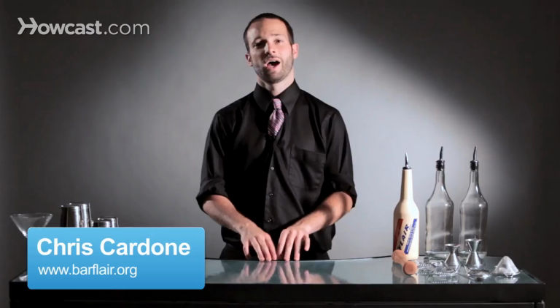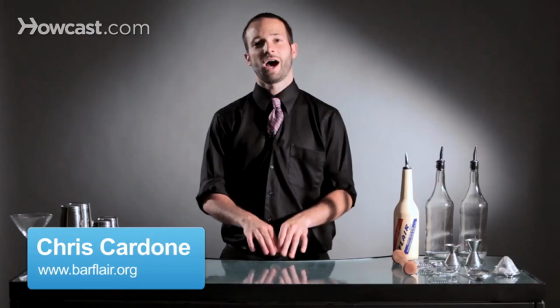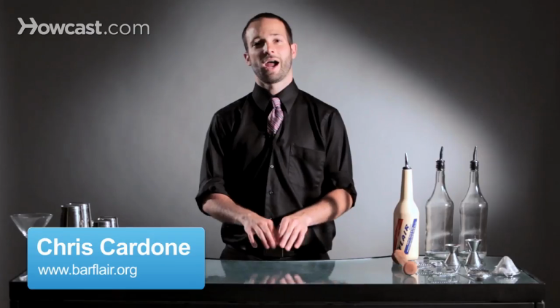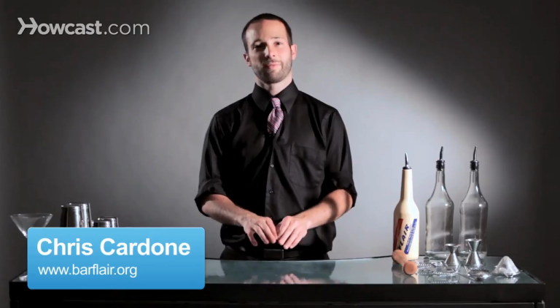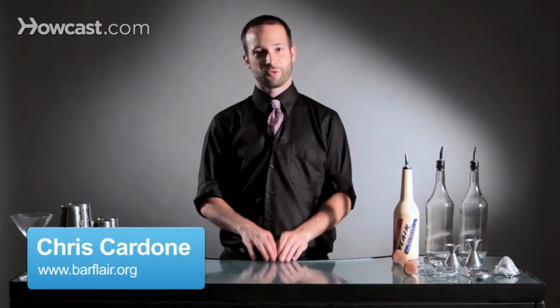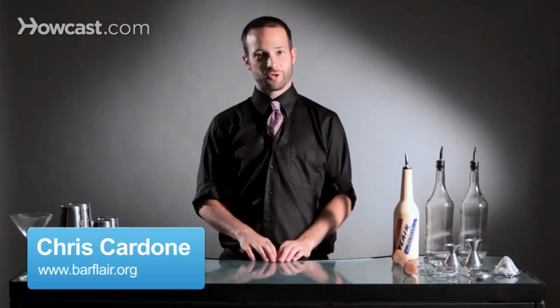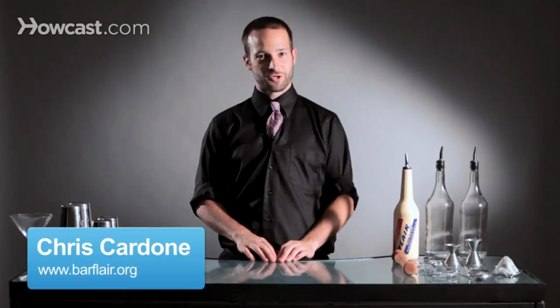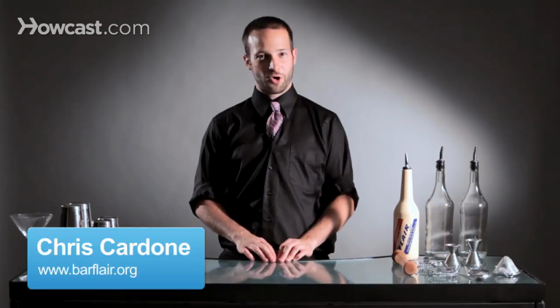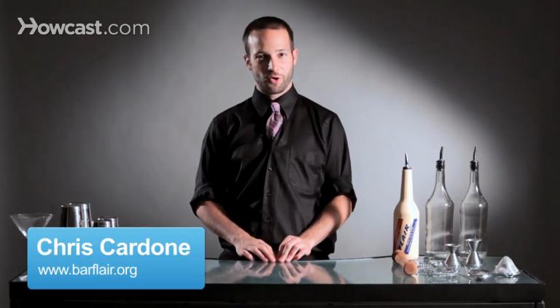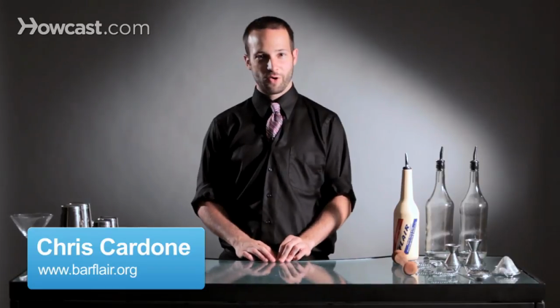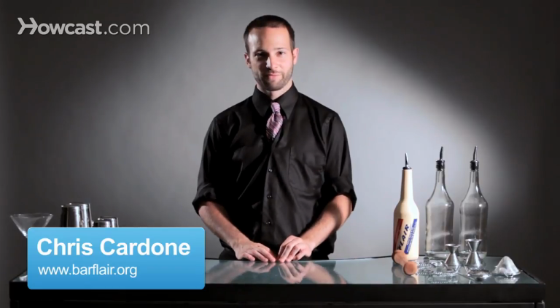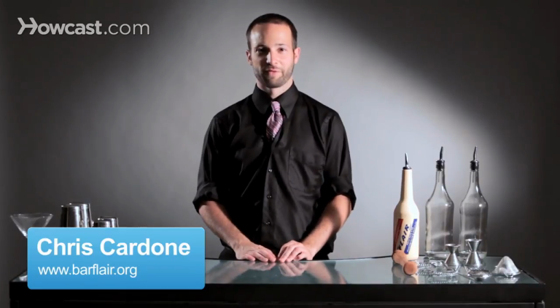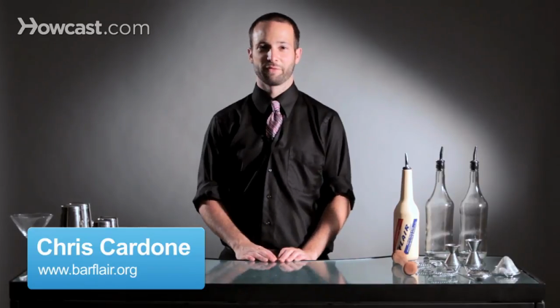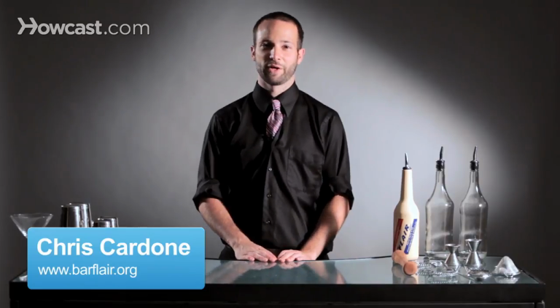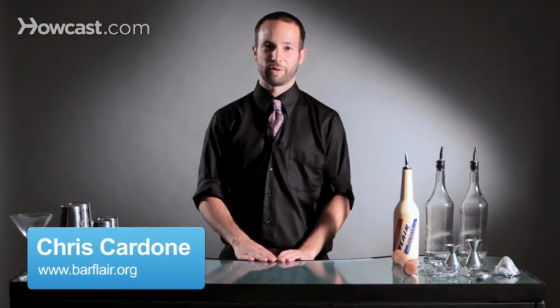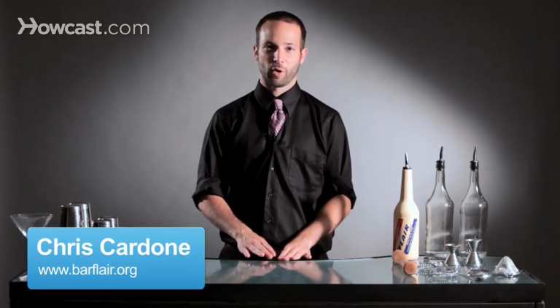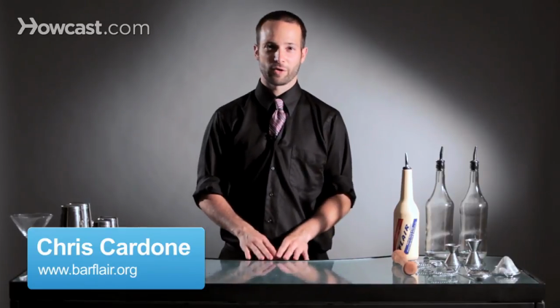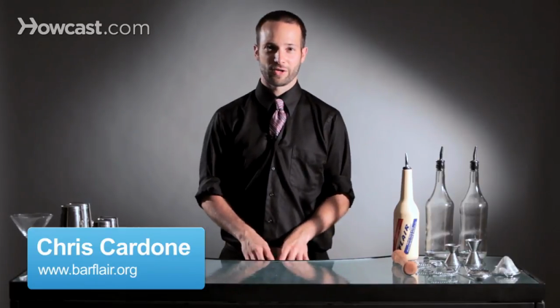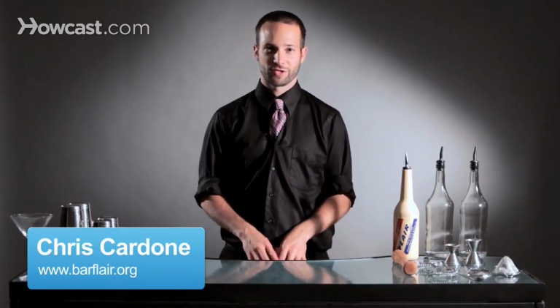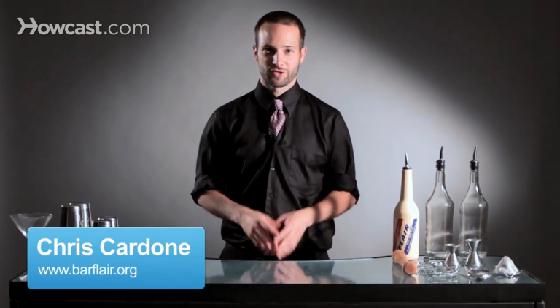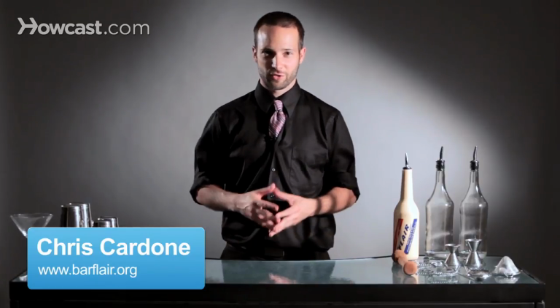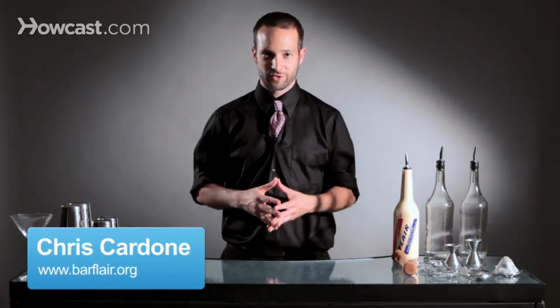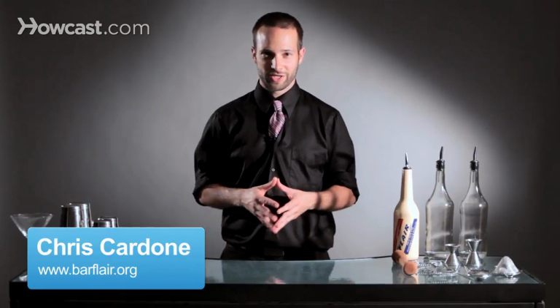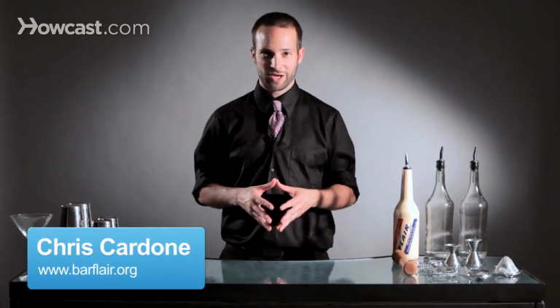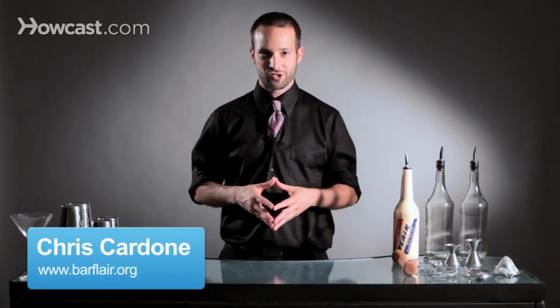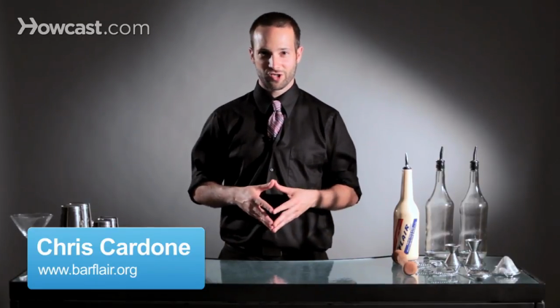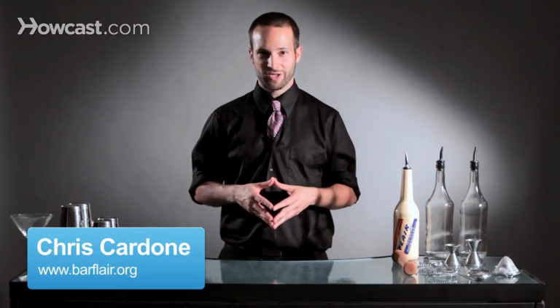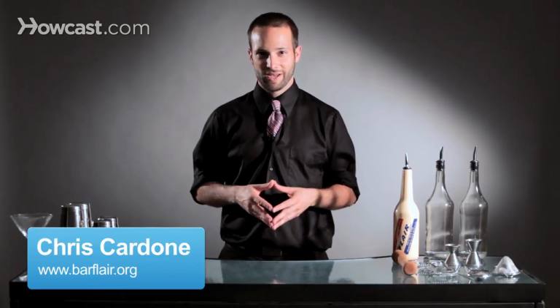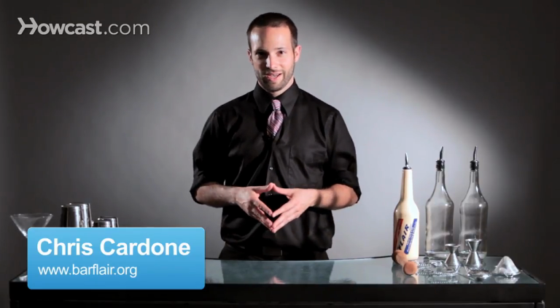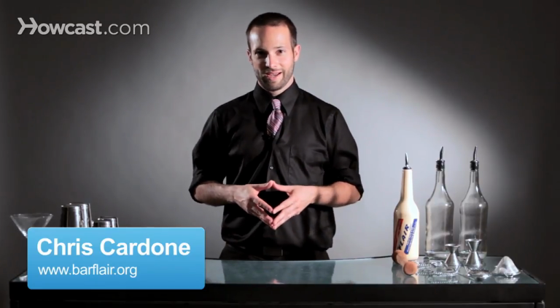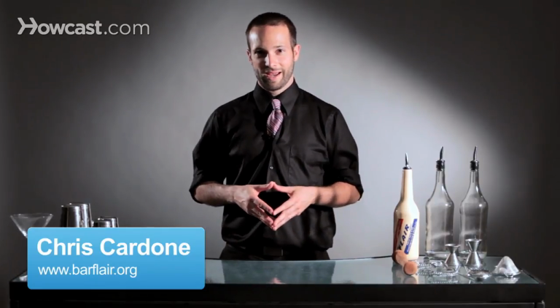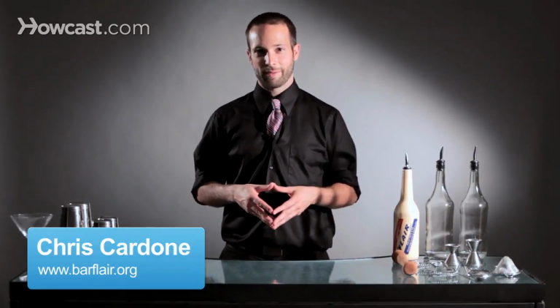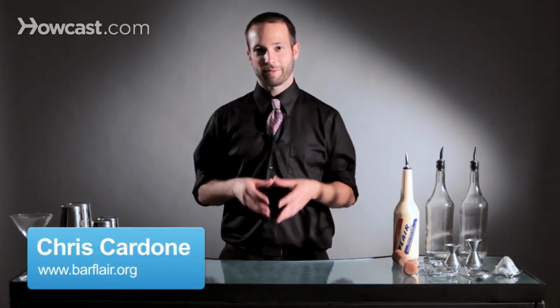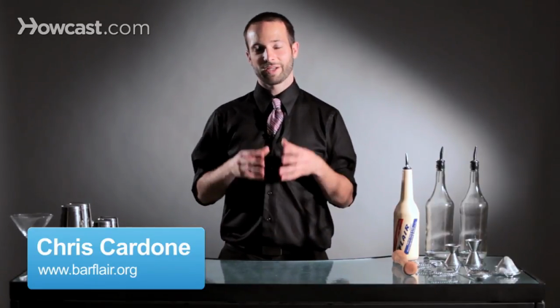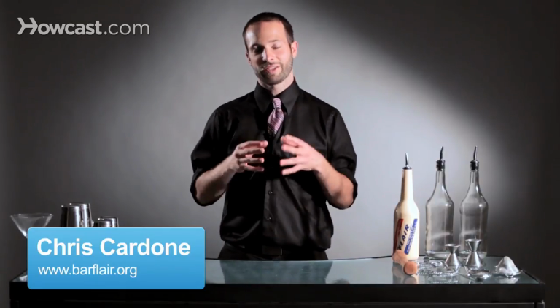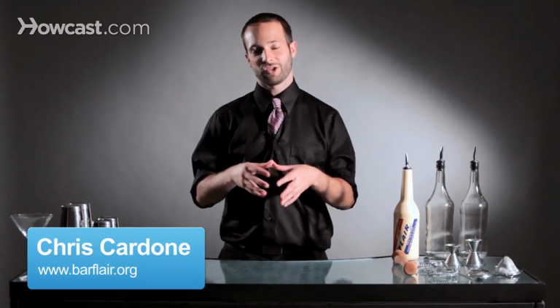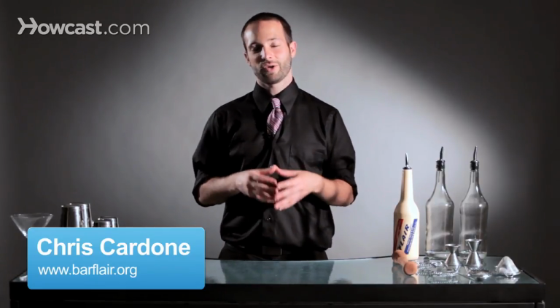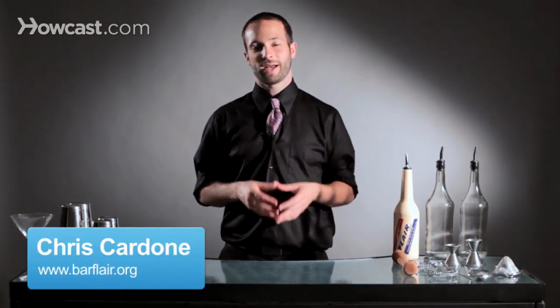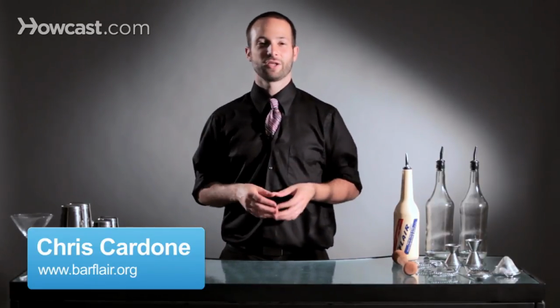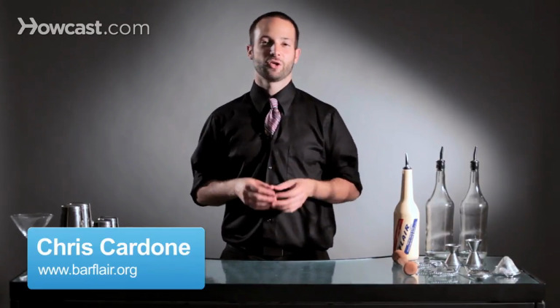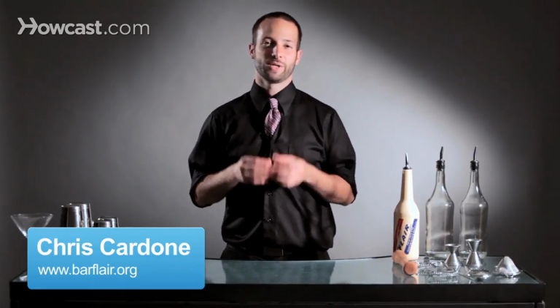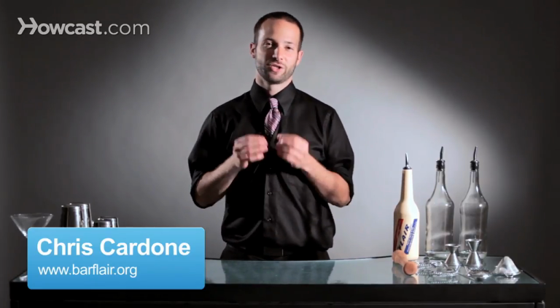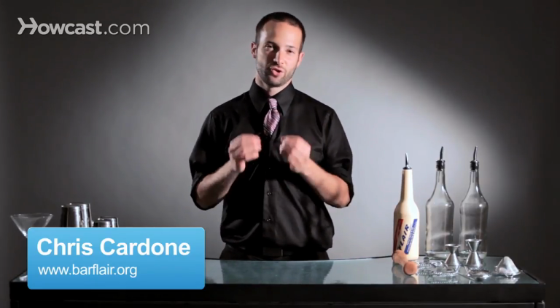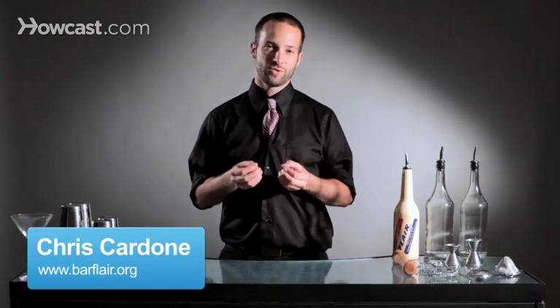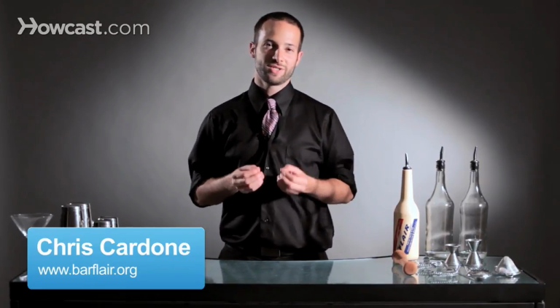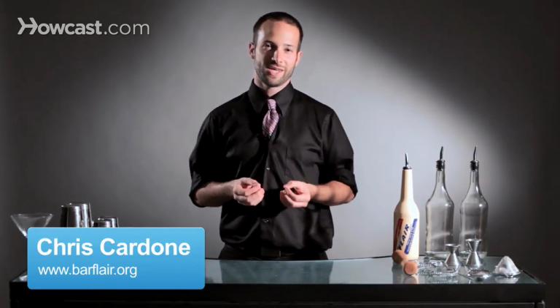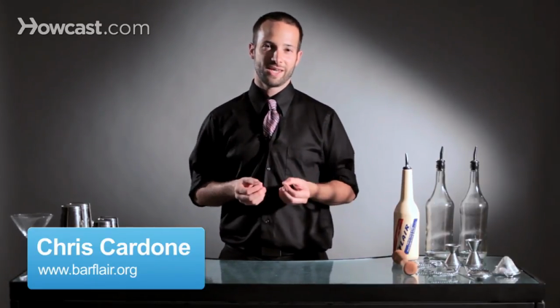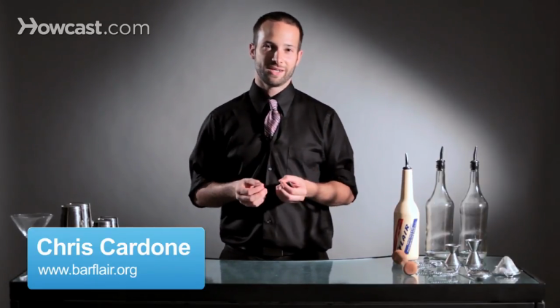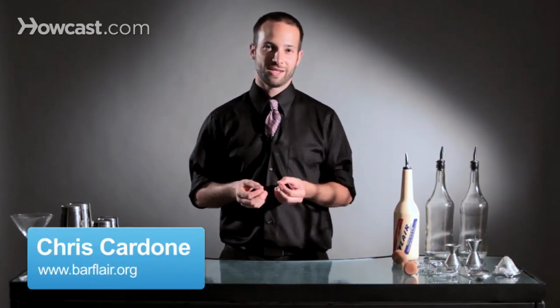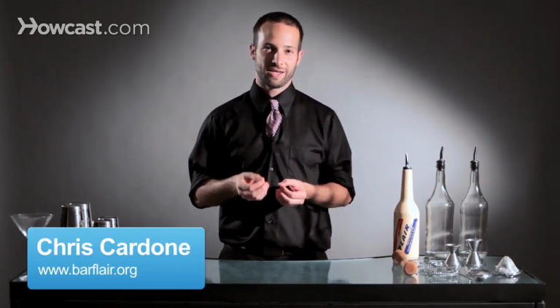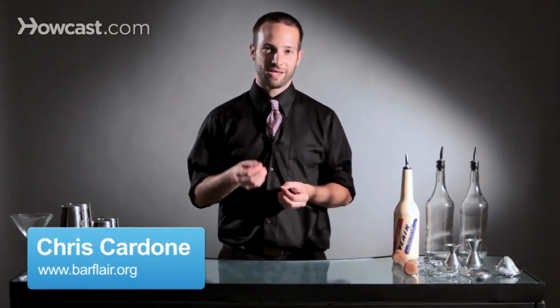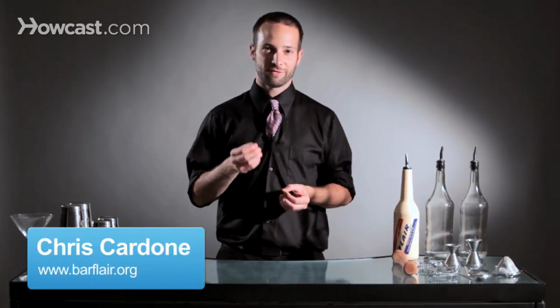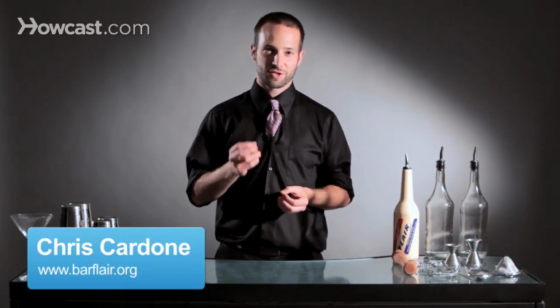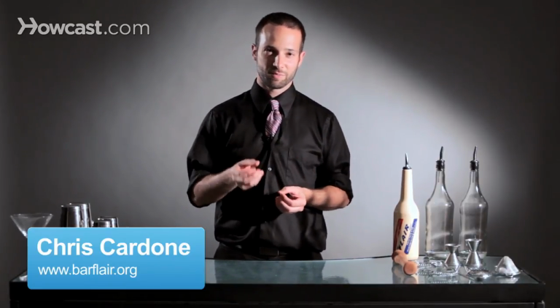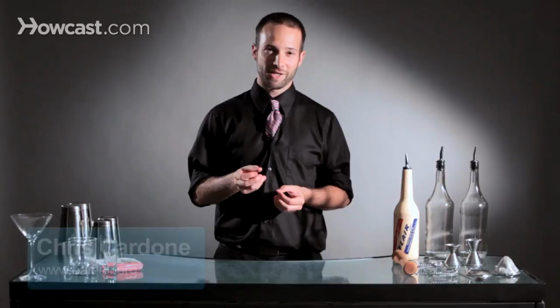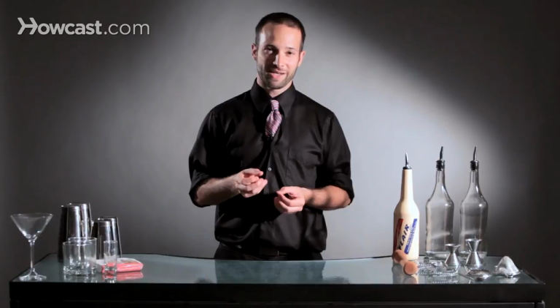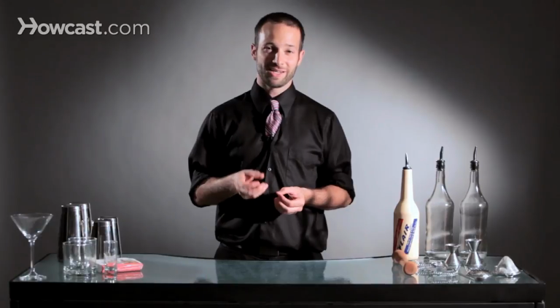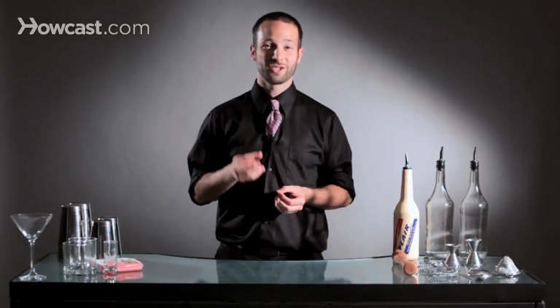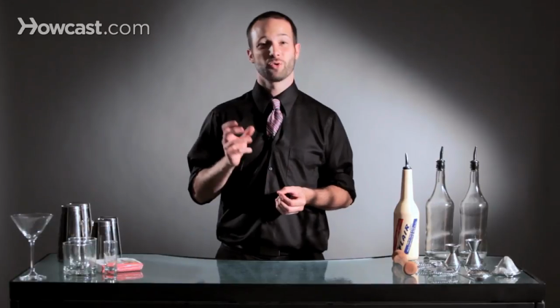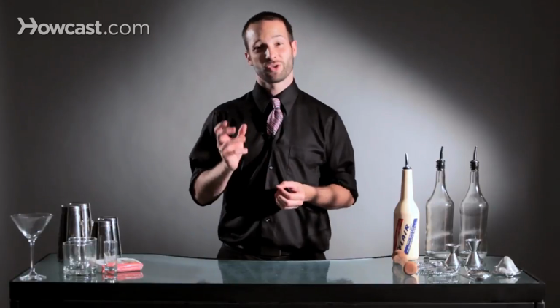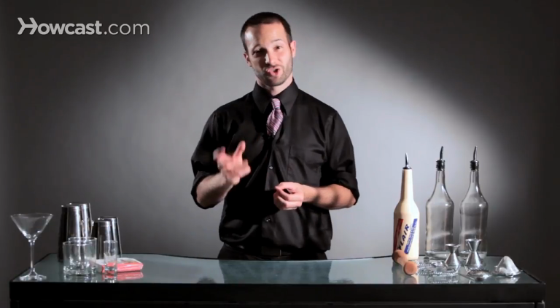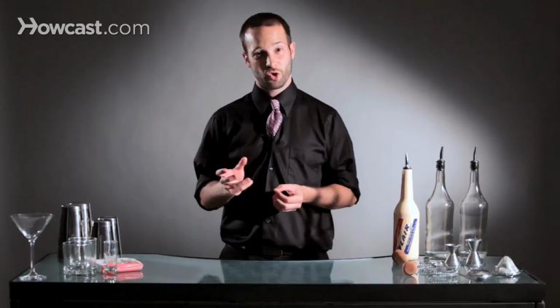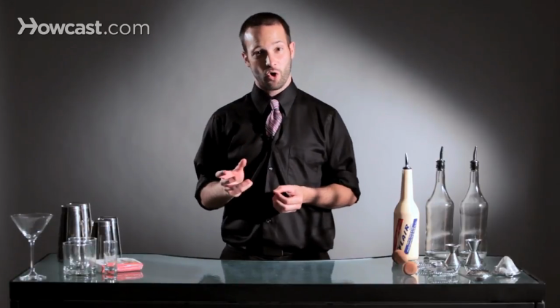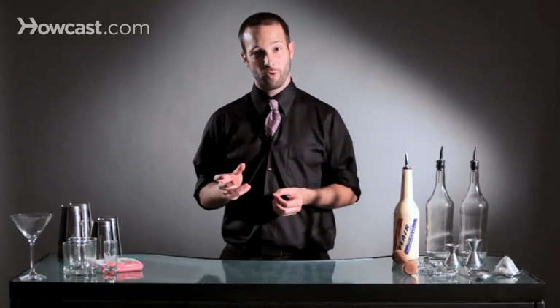Hi, I'm Chris Cardone from the Flare Bartenders Association, and I'm going to teach you how to do a two-tin split into a stall.